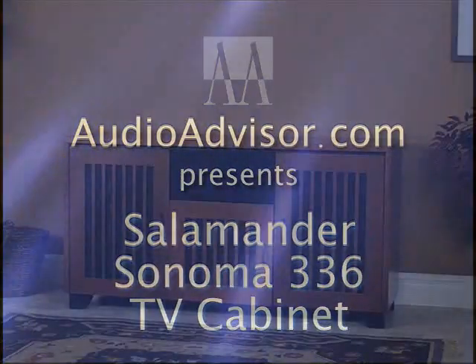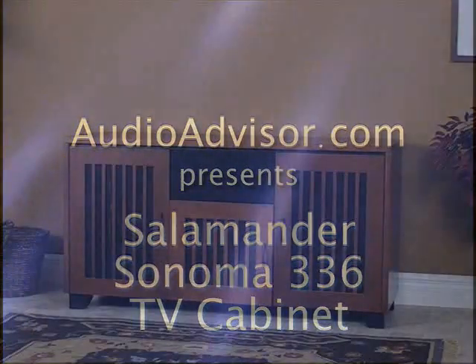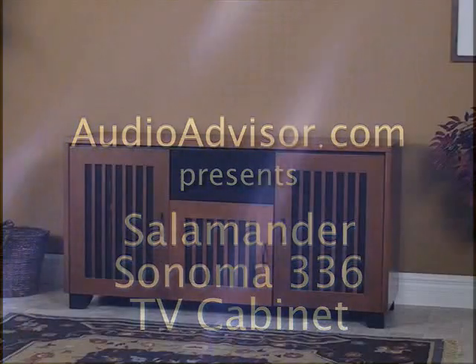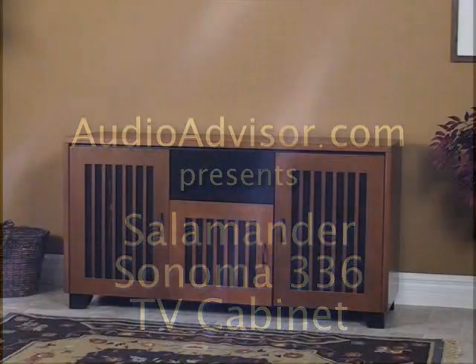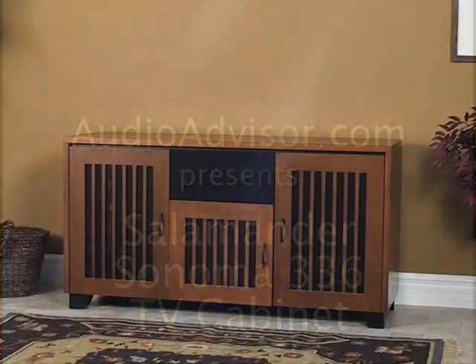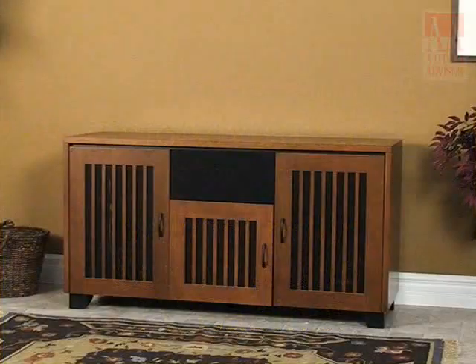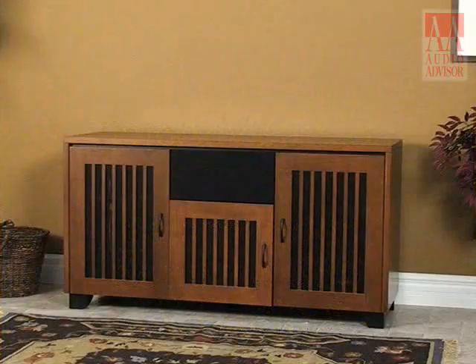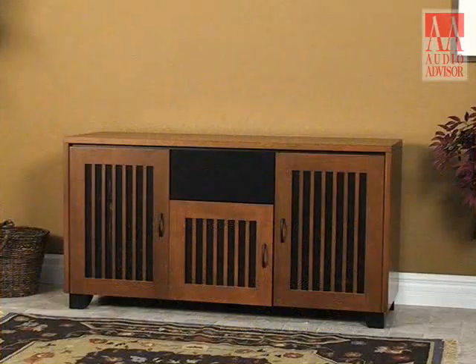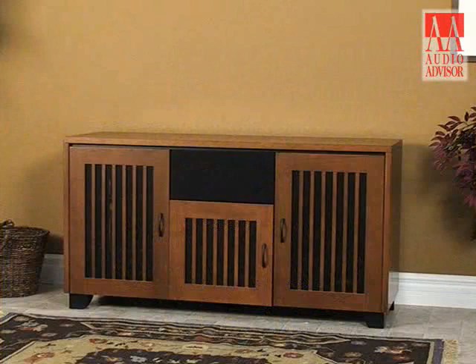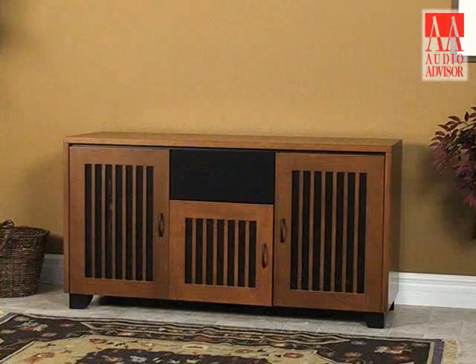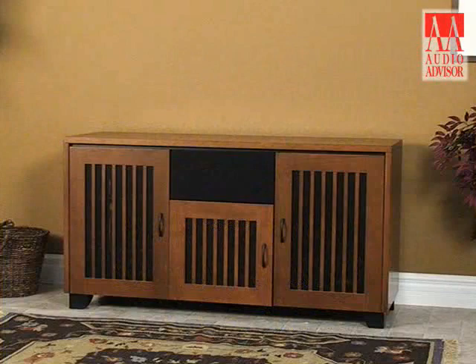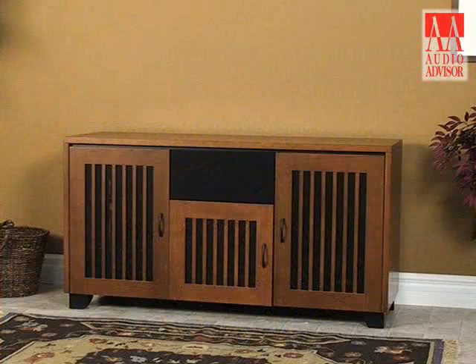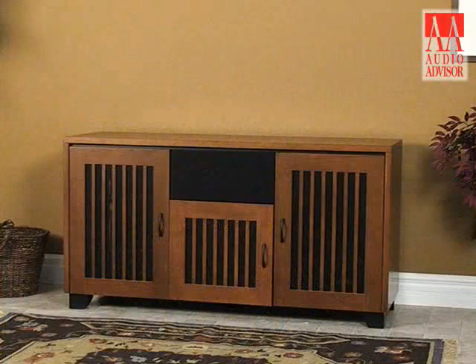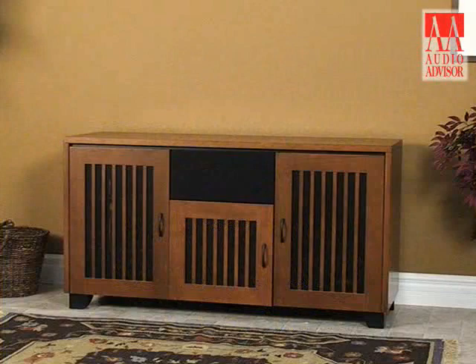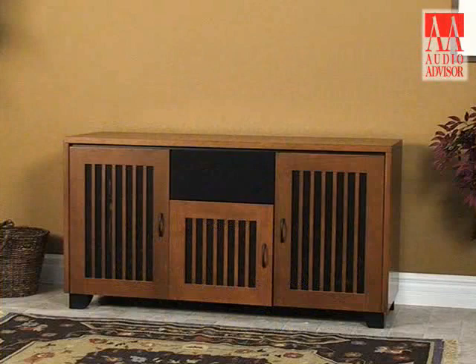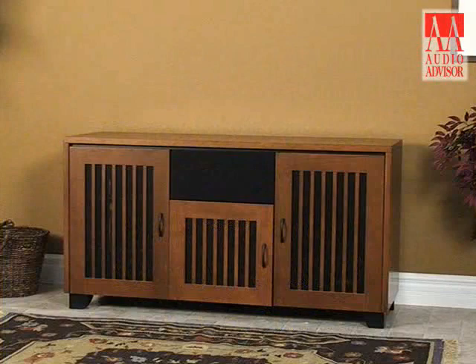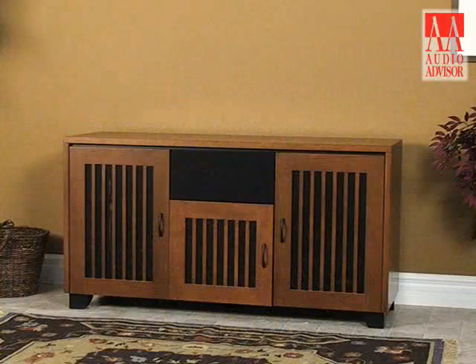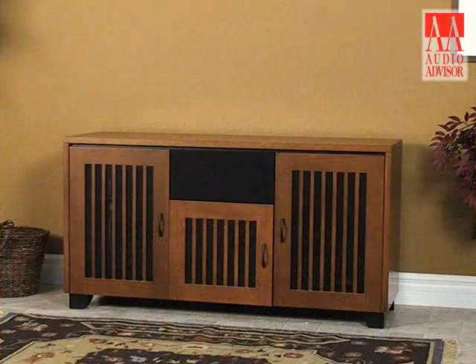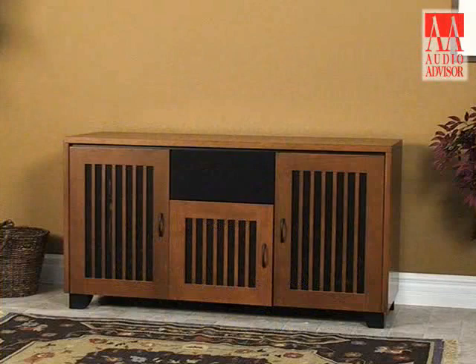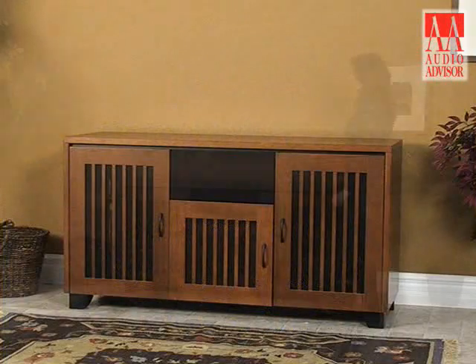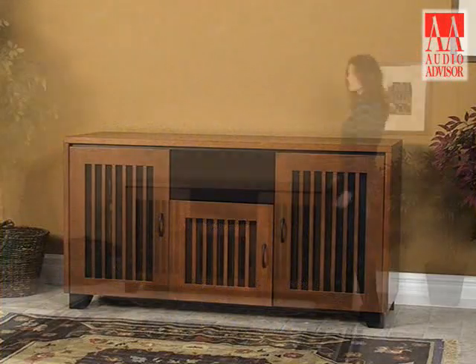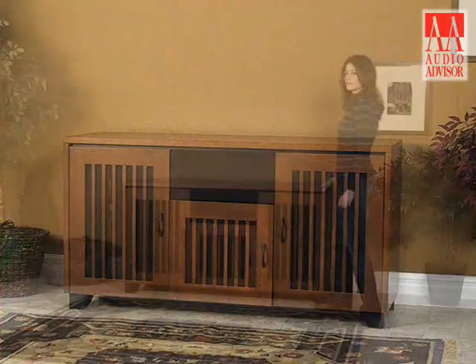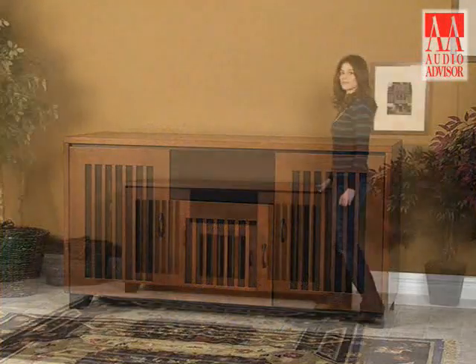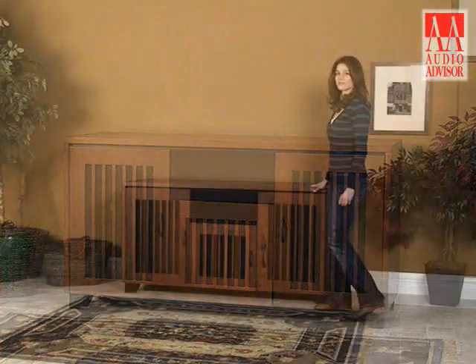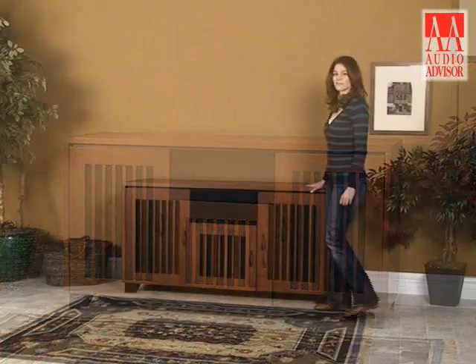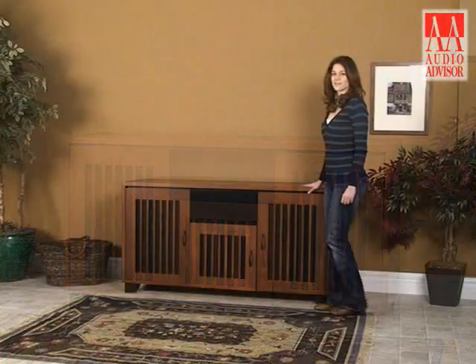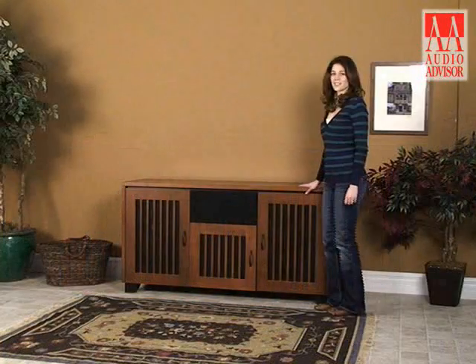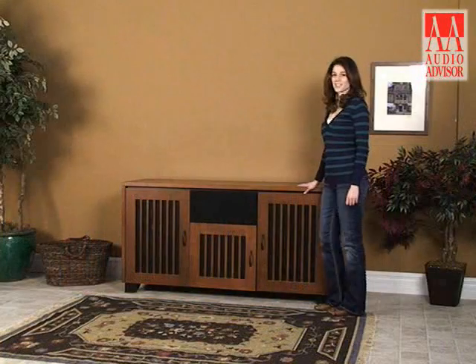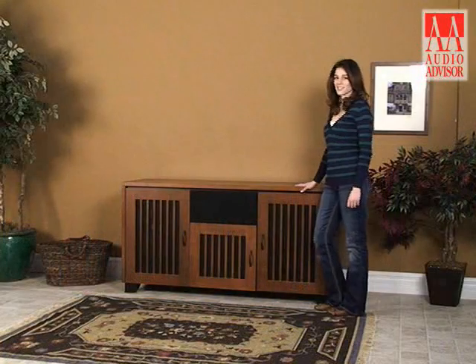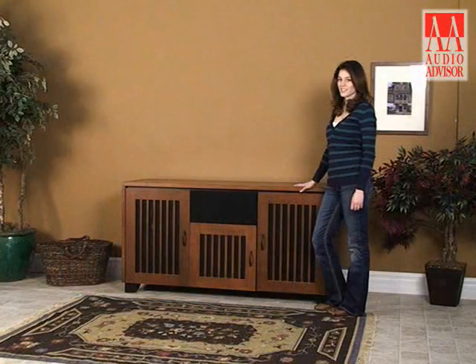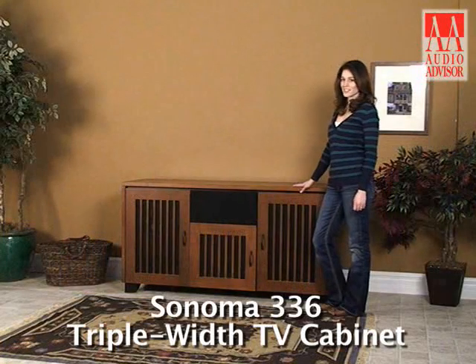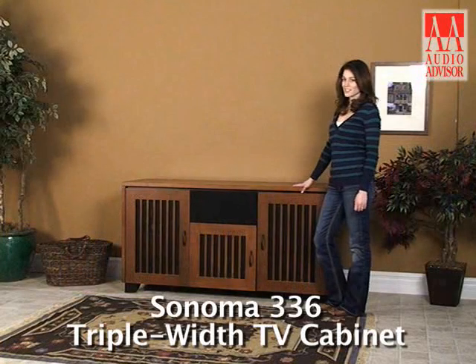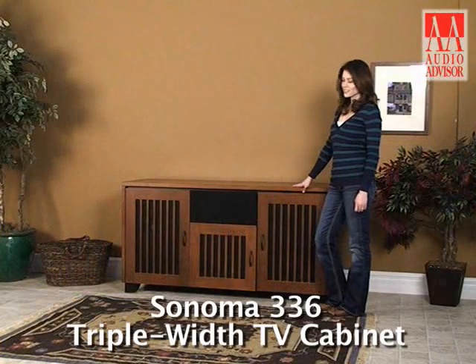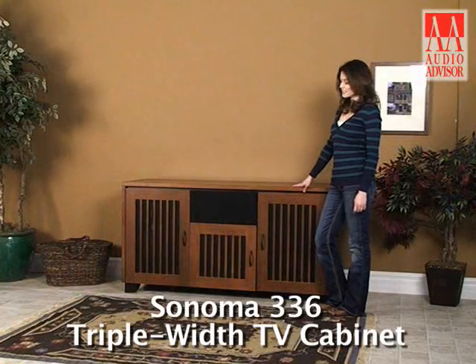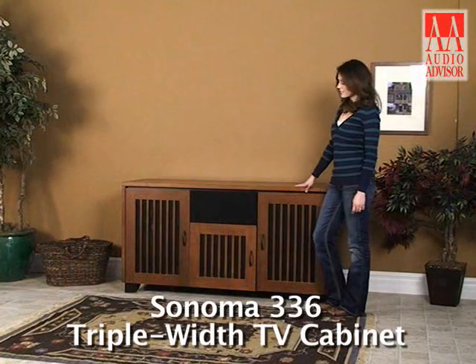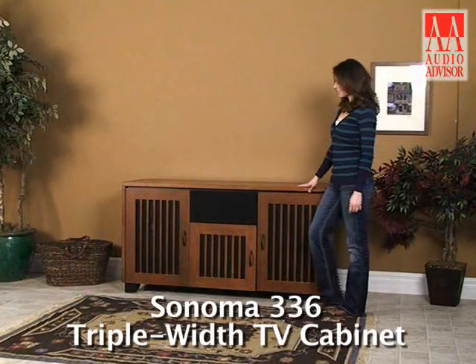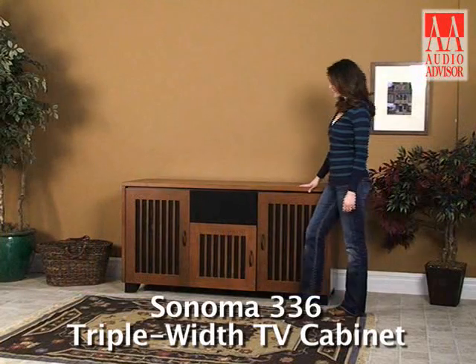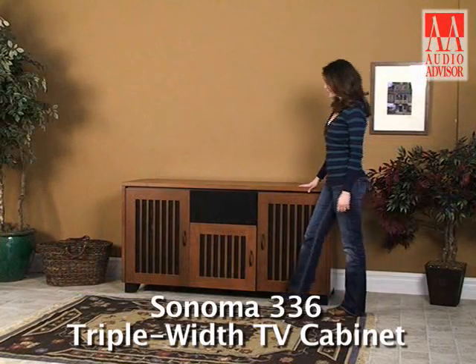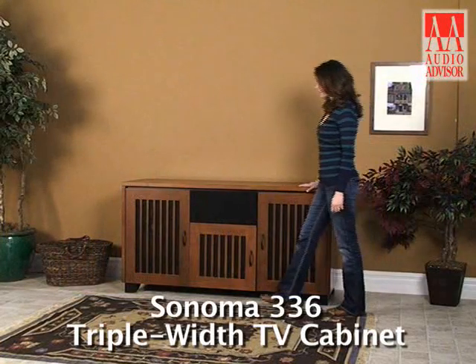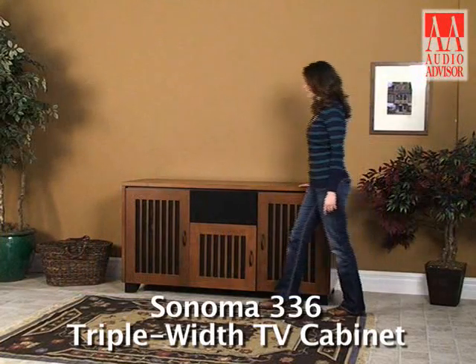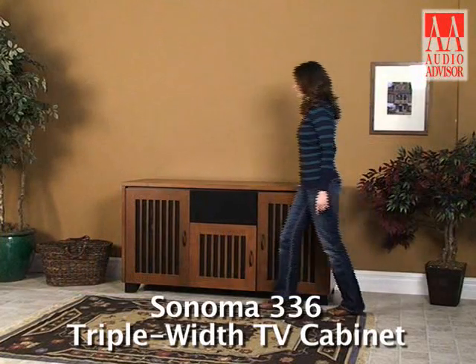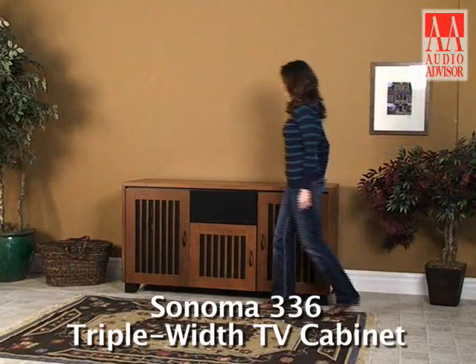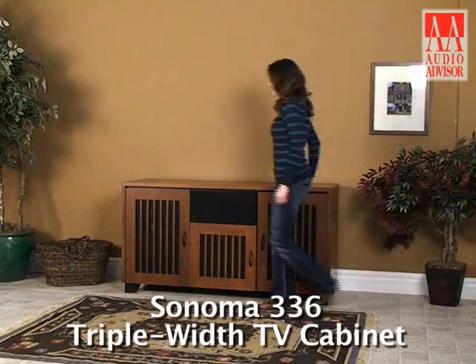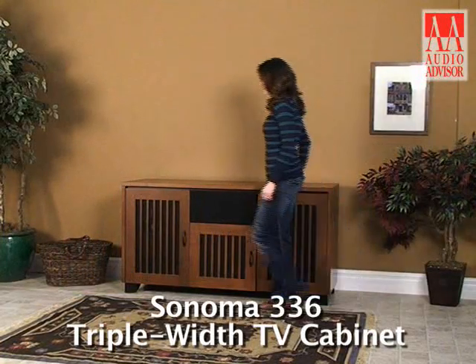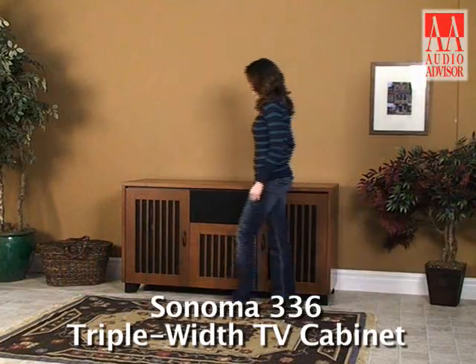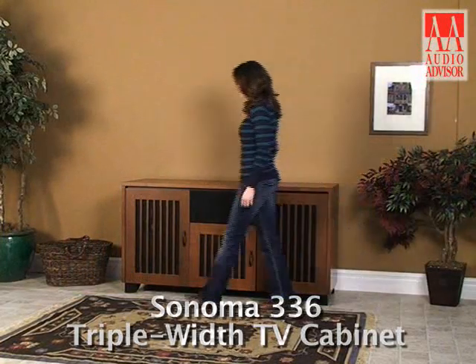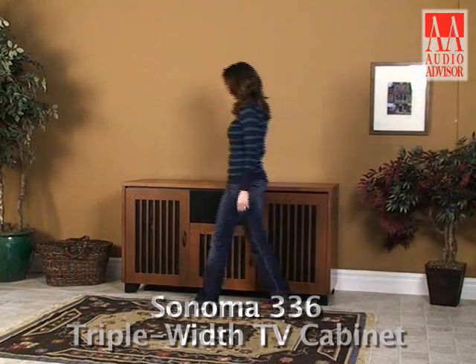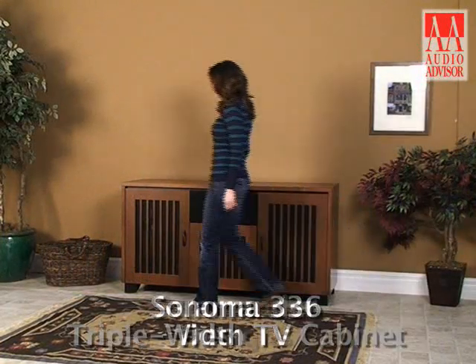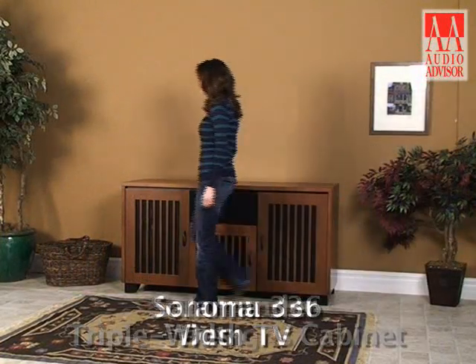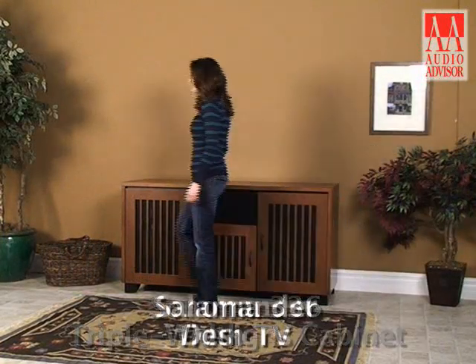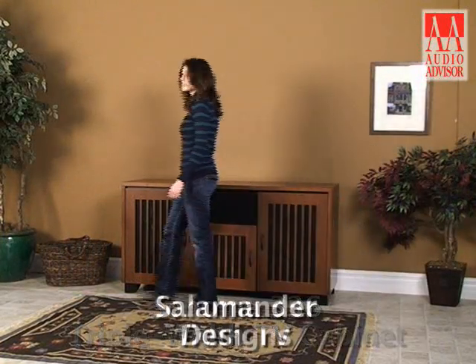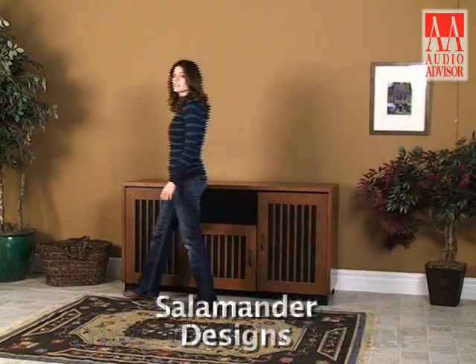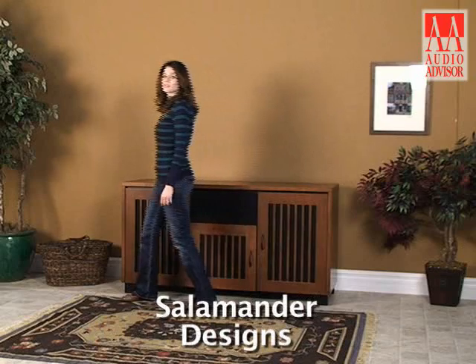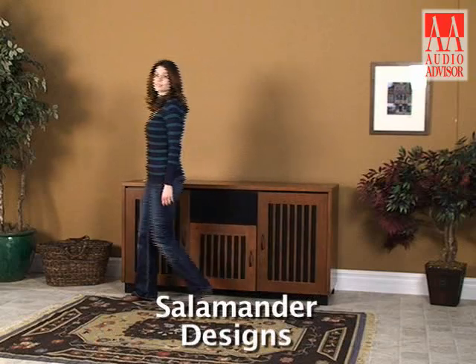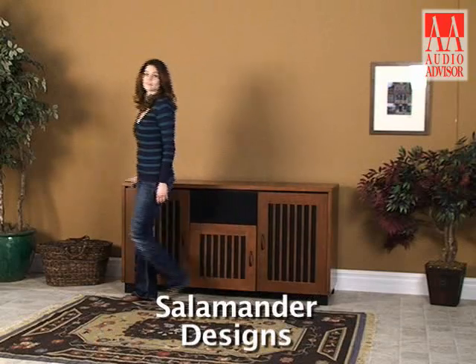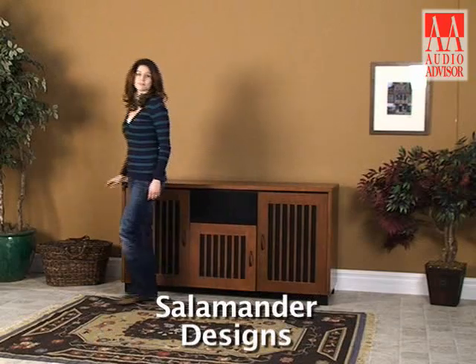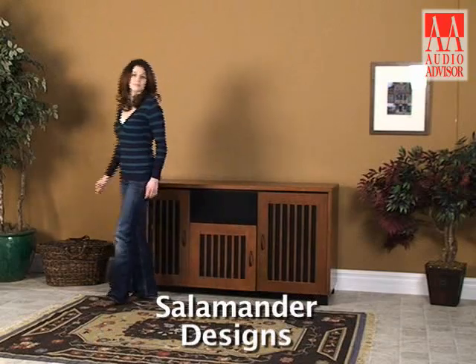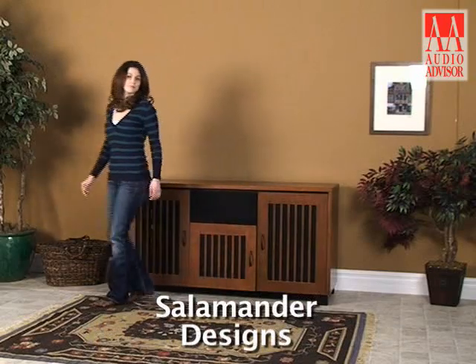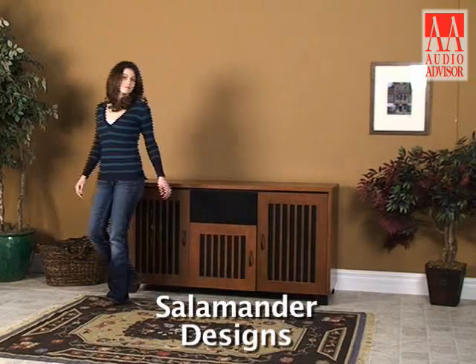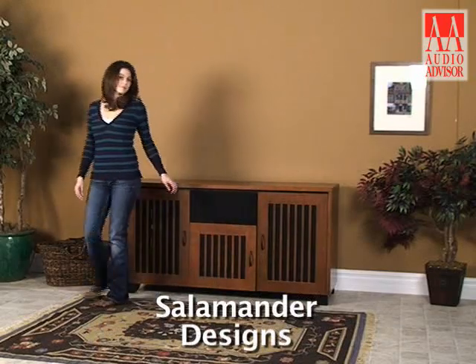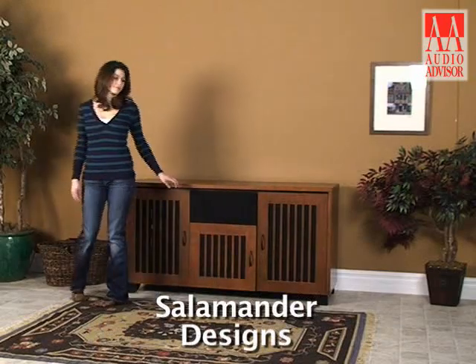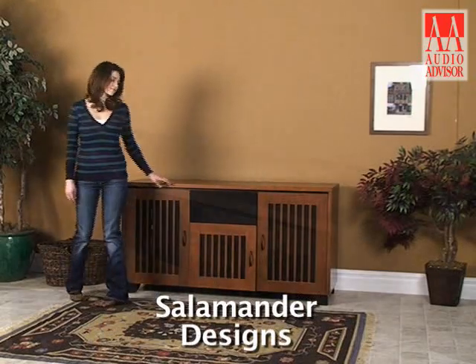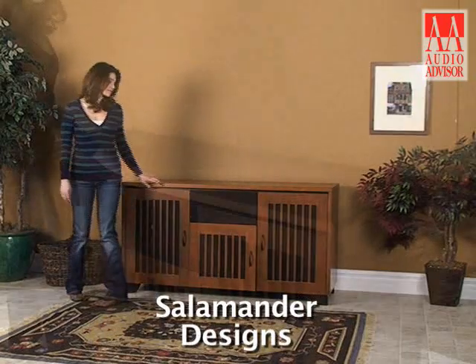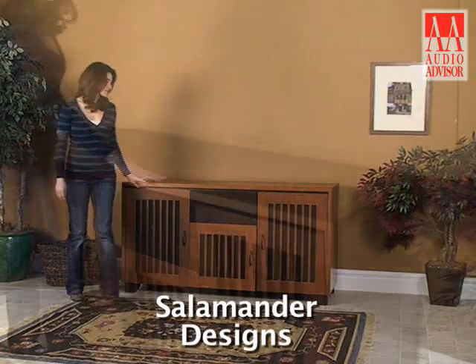This is an exclusive video for Audio Advisor on the Sonoma 336 triple-width rack from Salamander Designs.